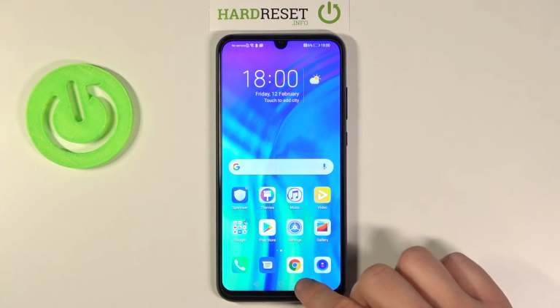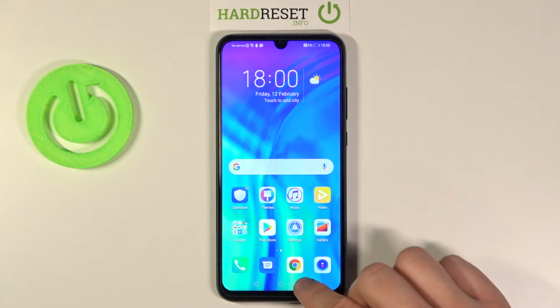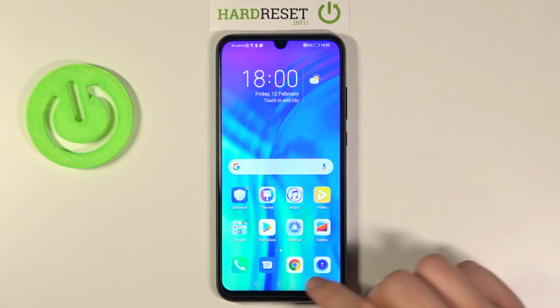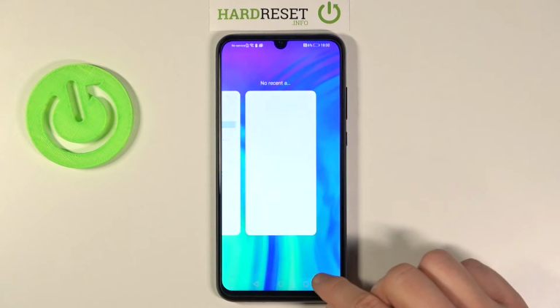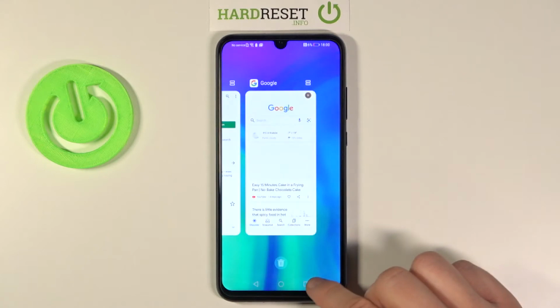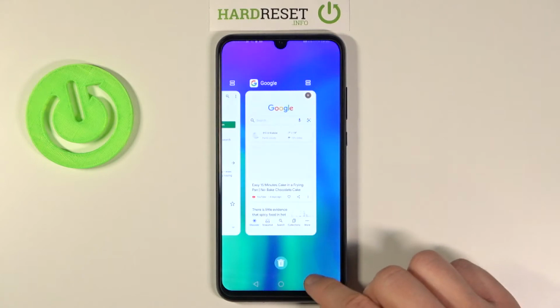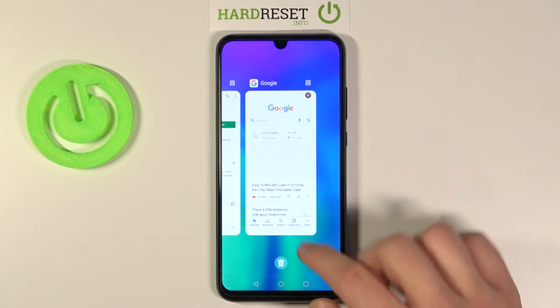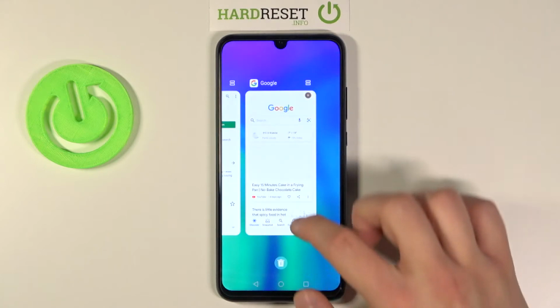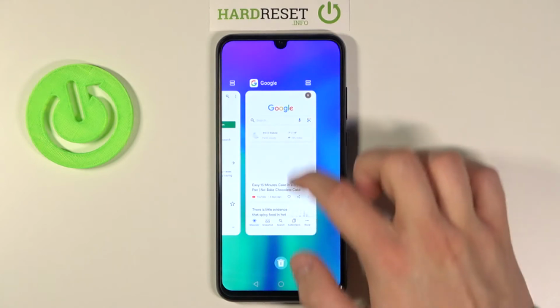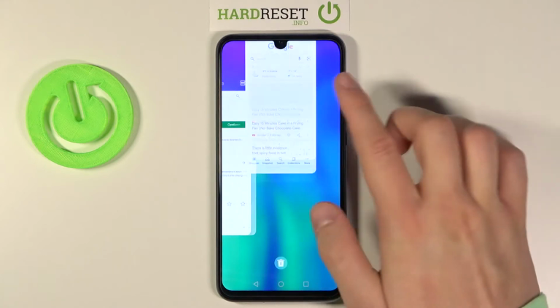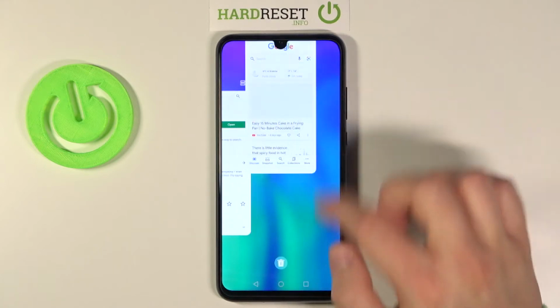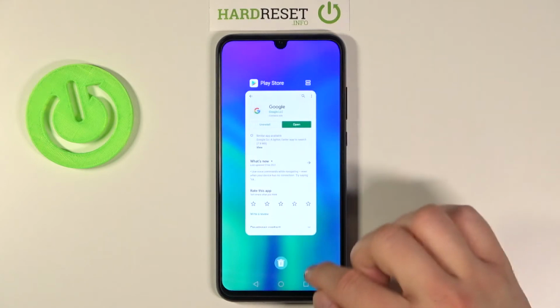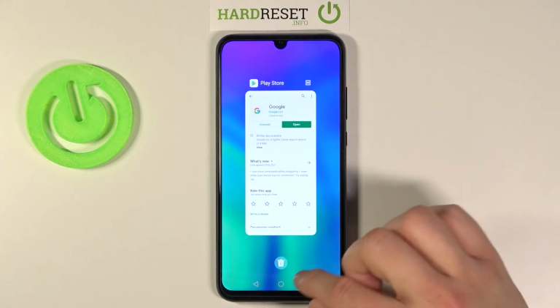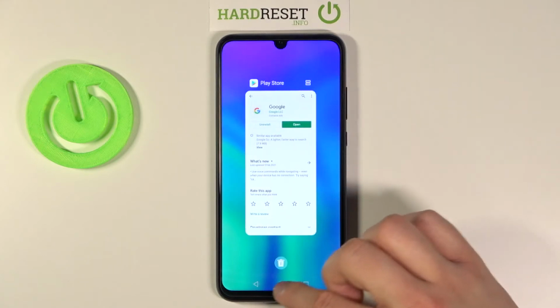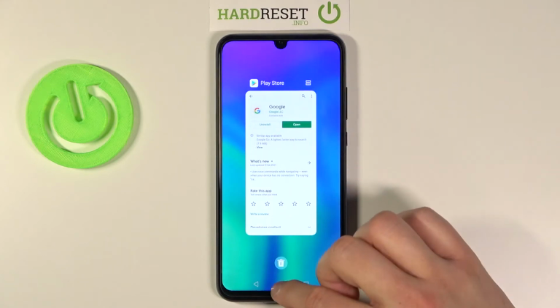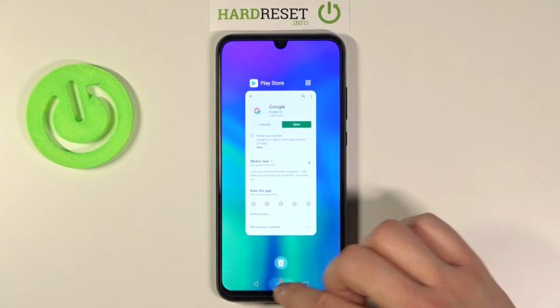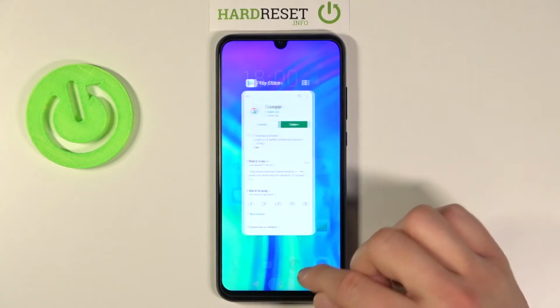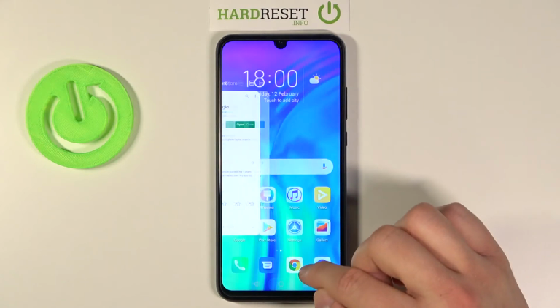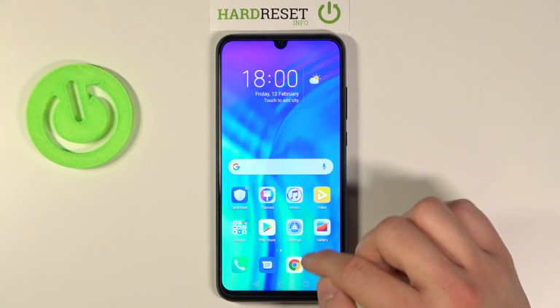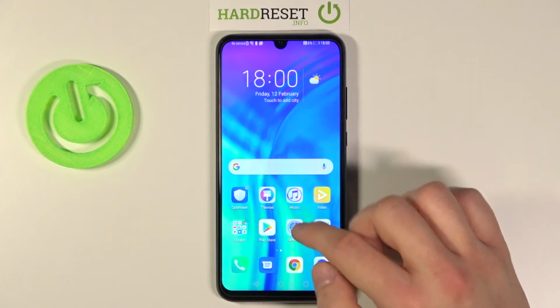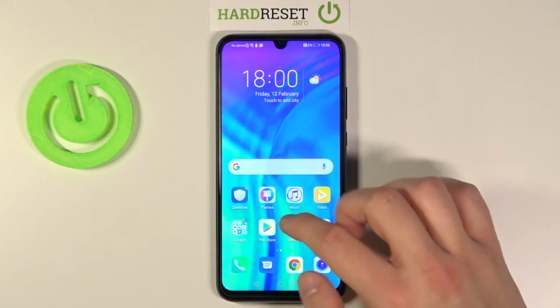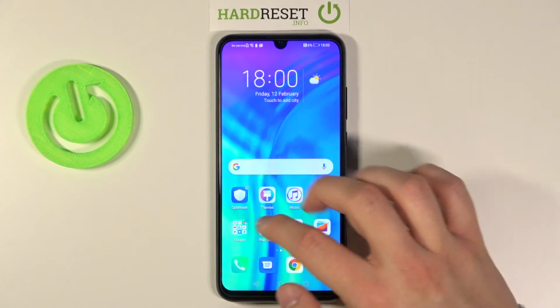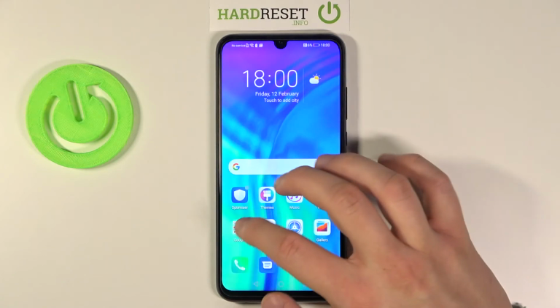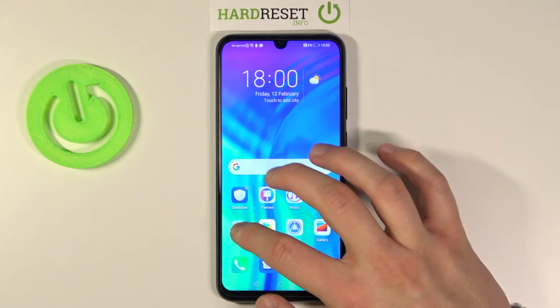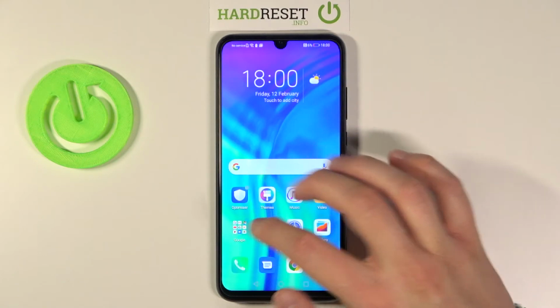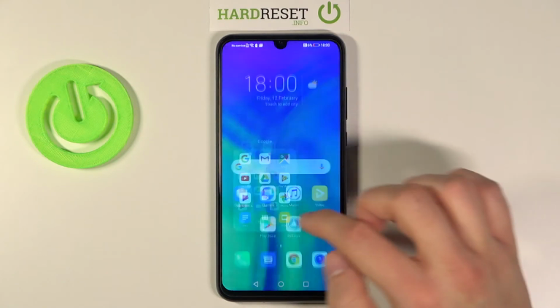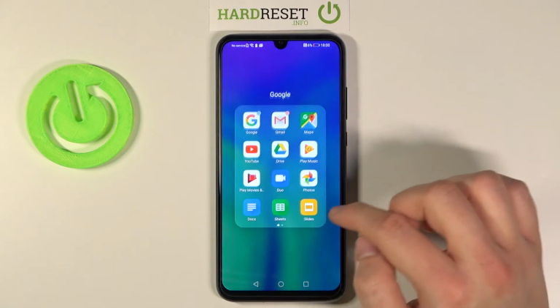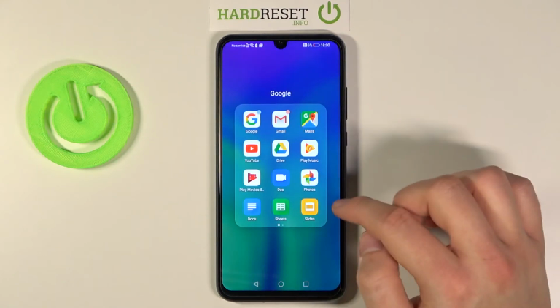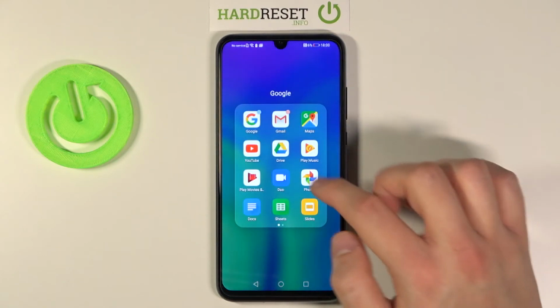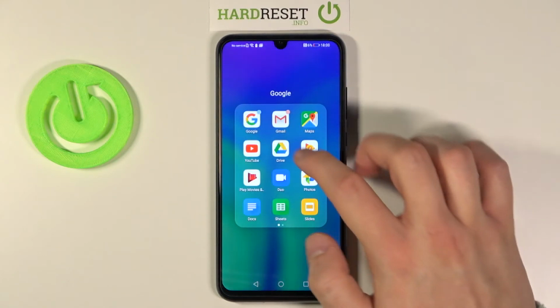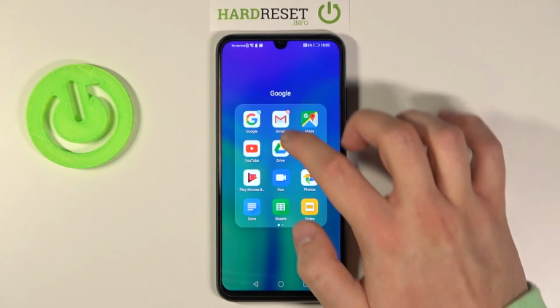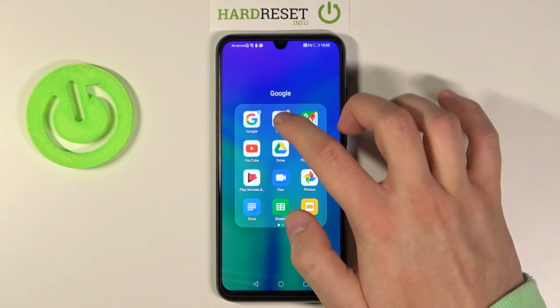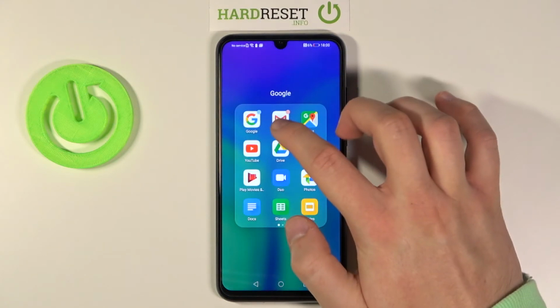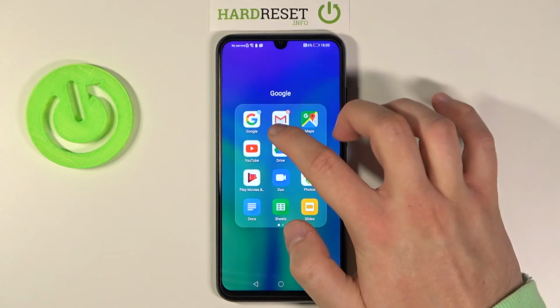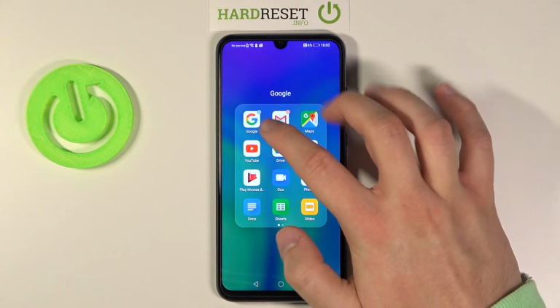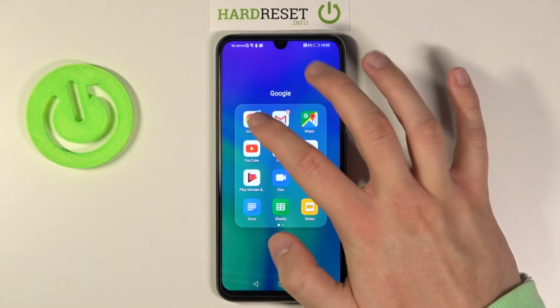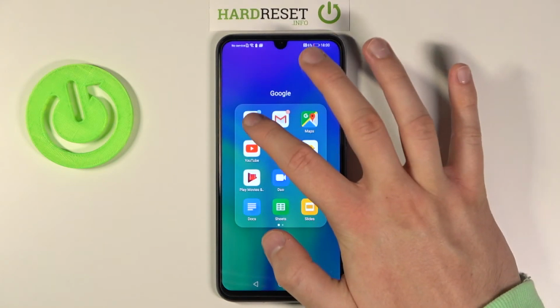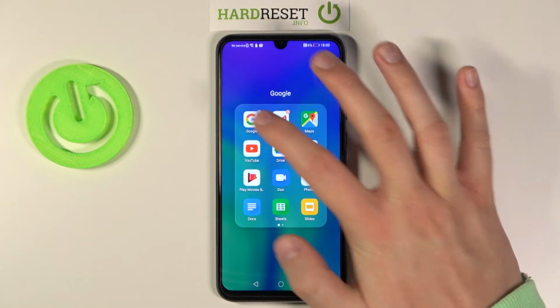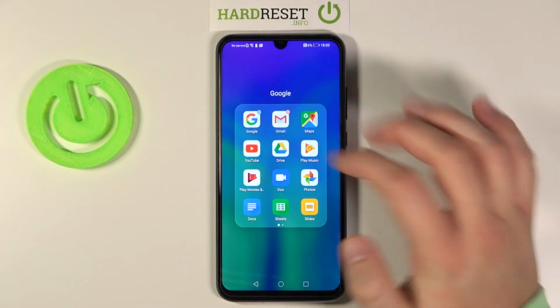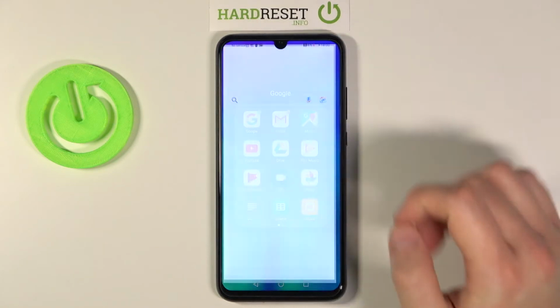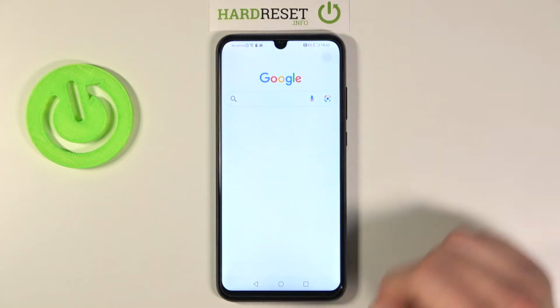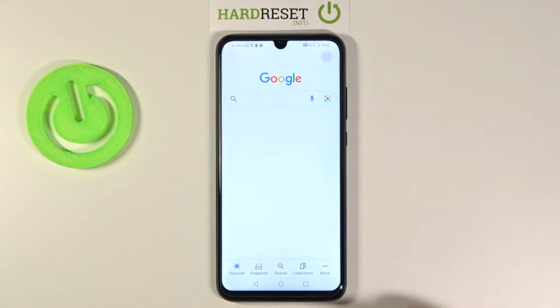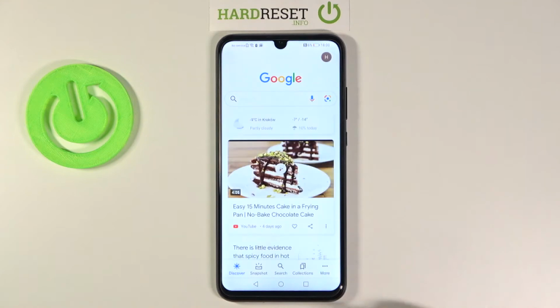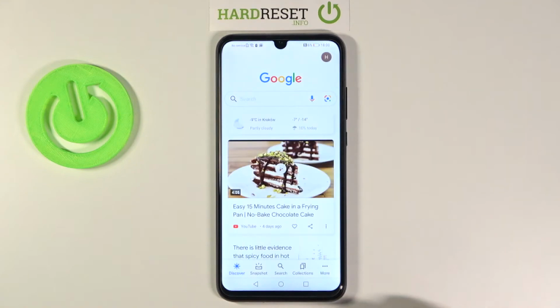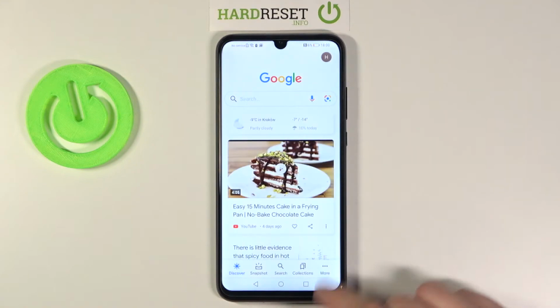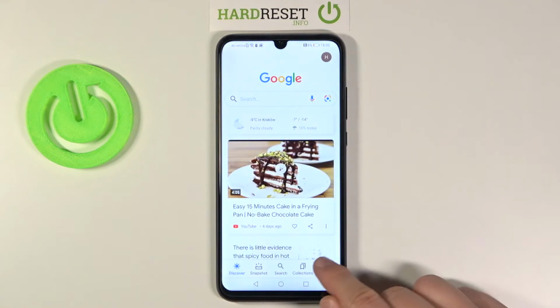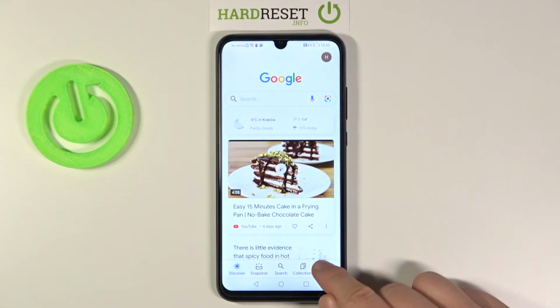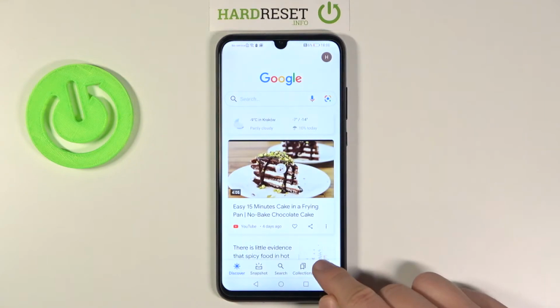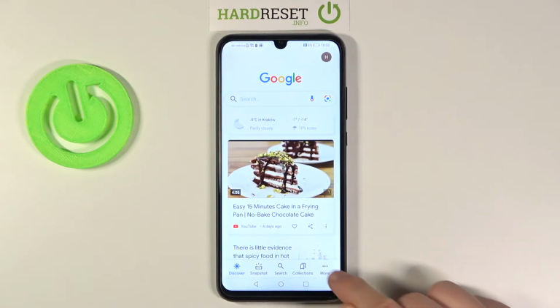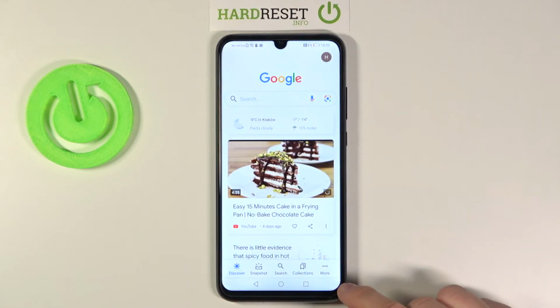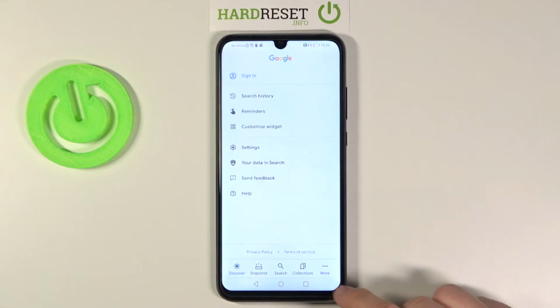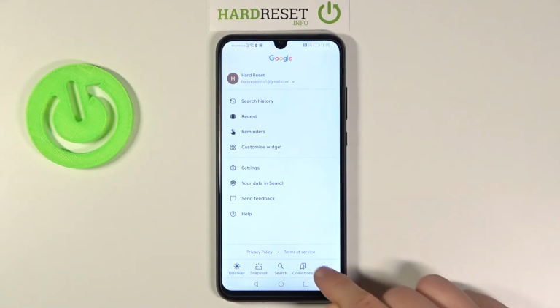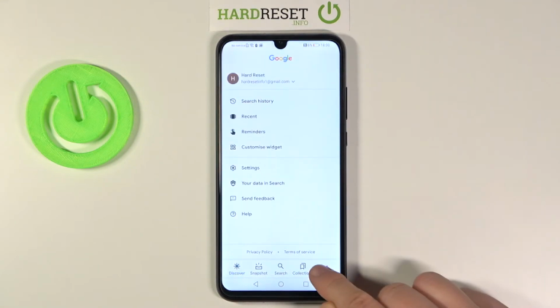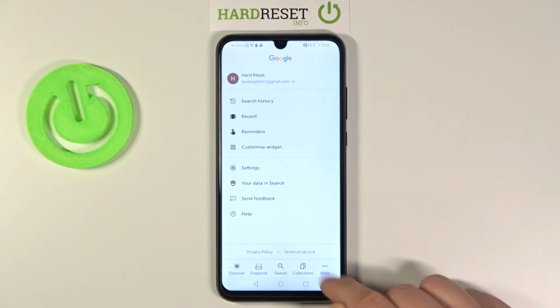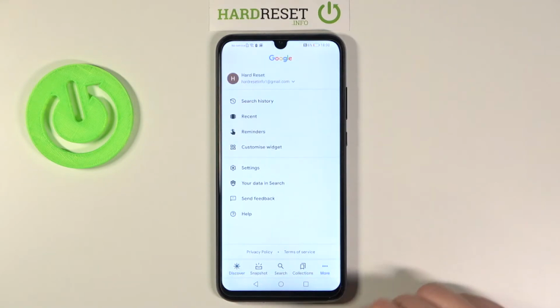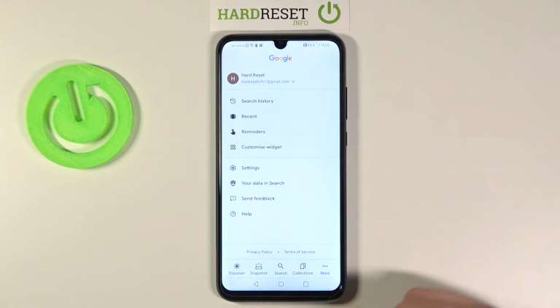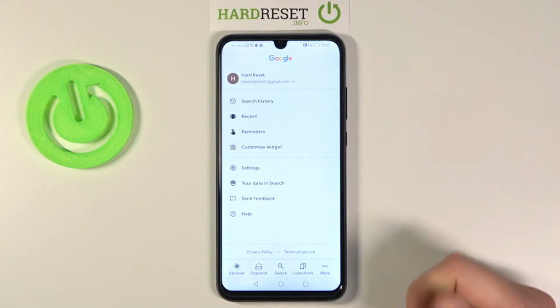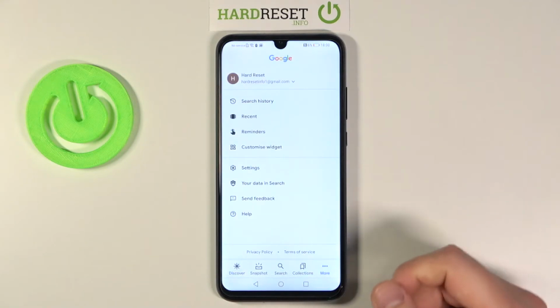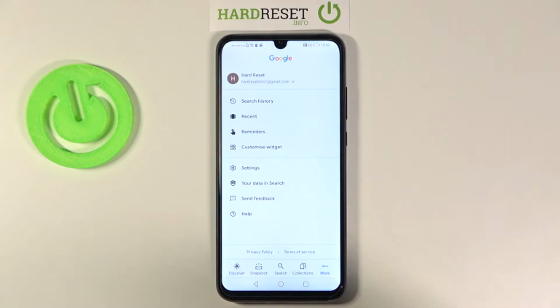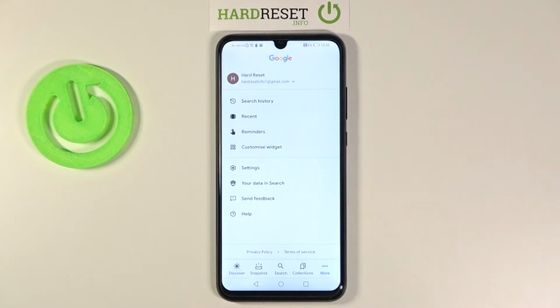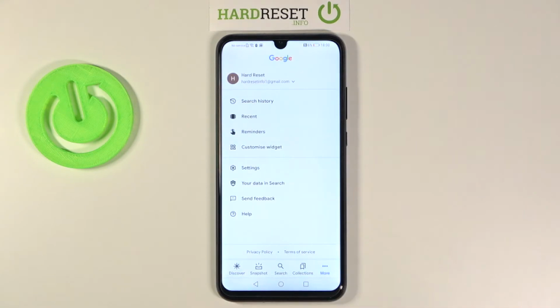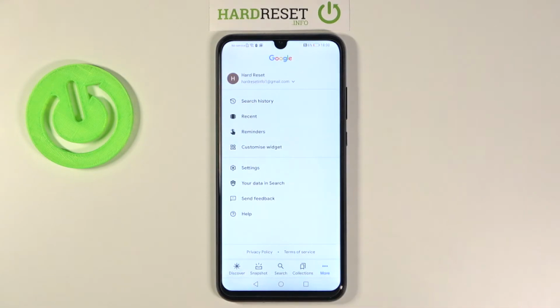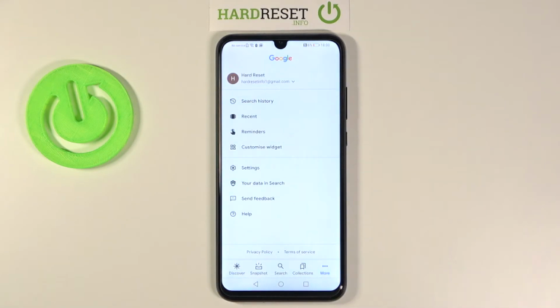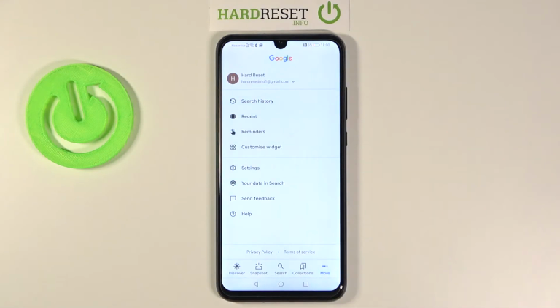So let's turn it off and then just turn it back on. Go for More, and right now it is working.